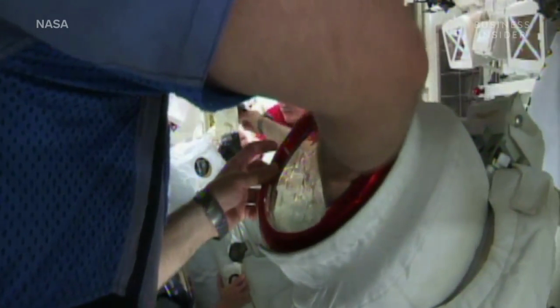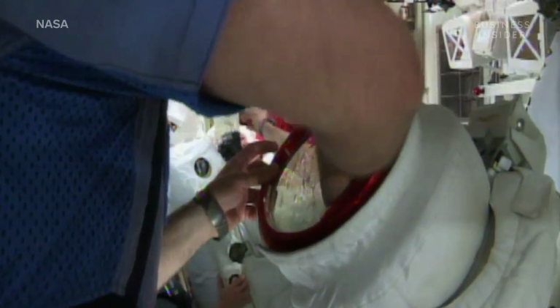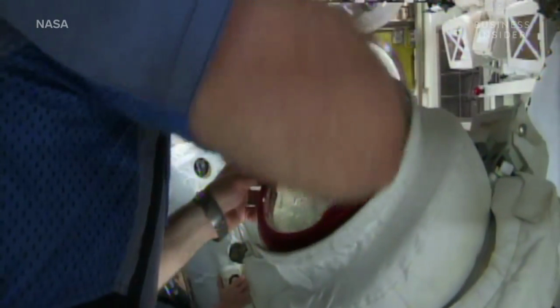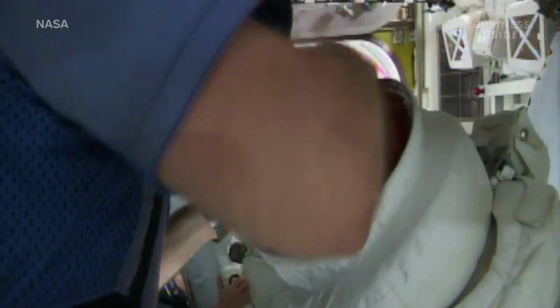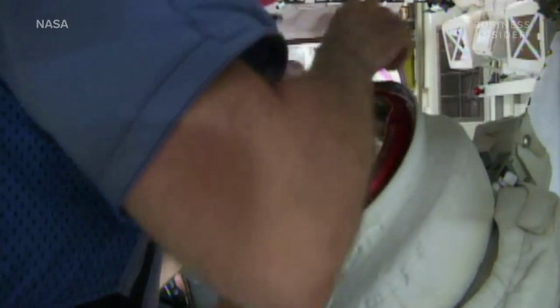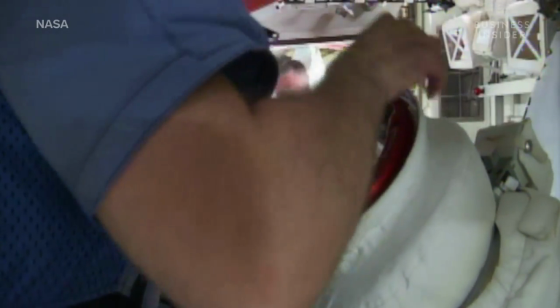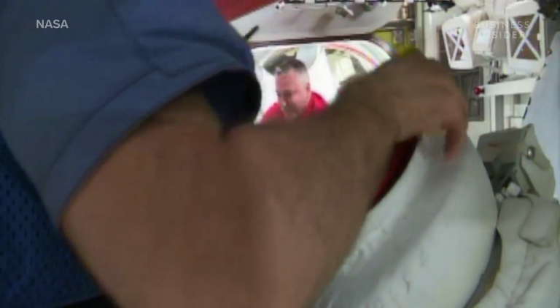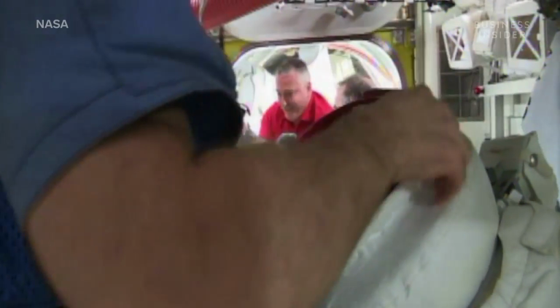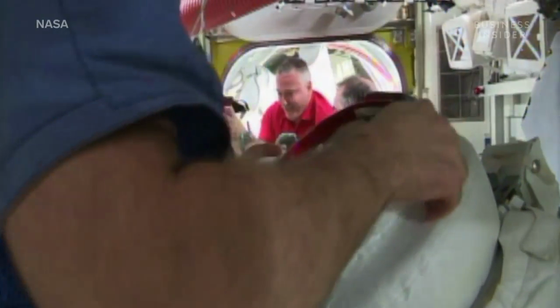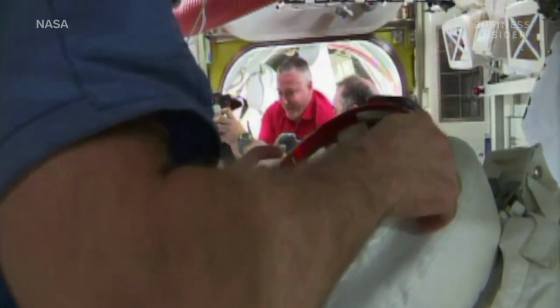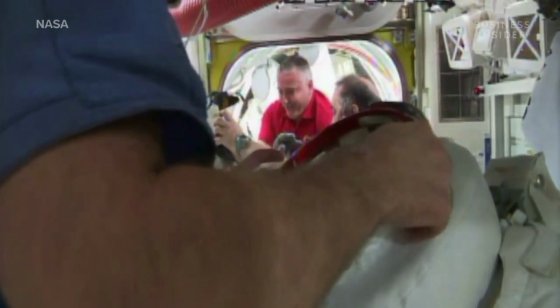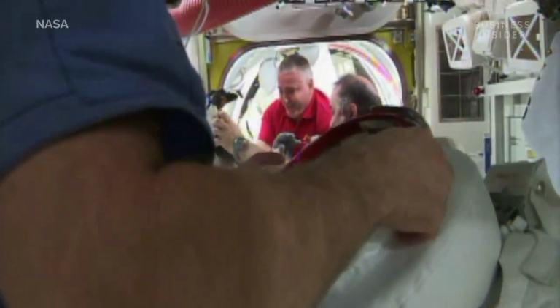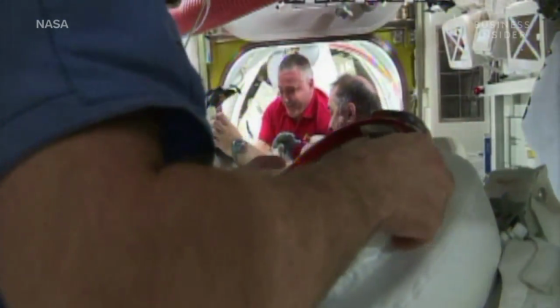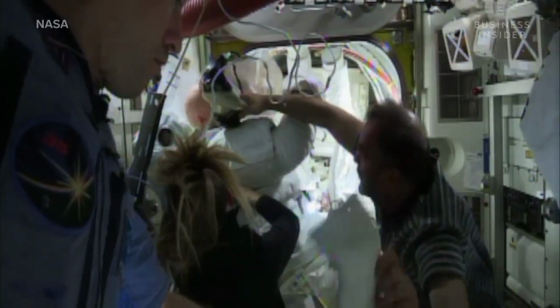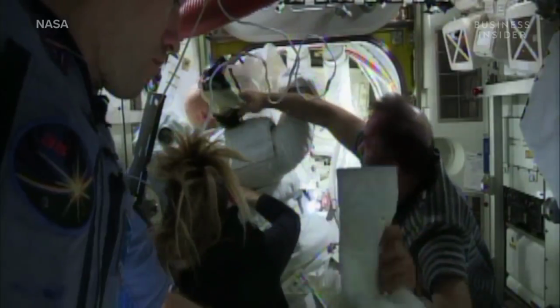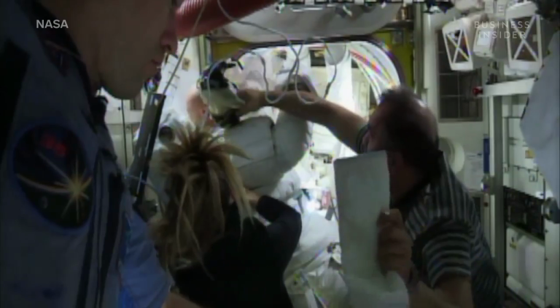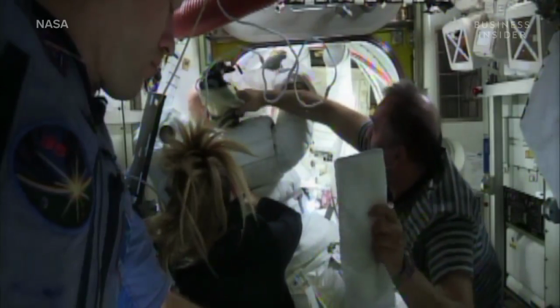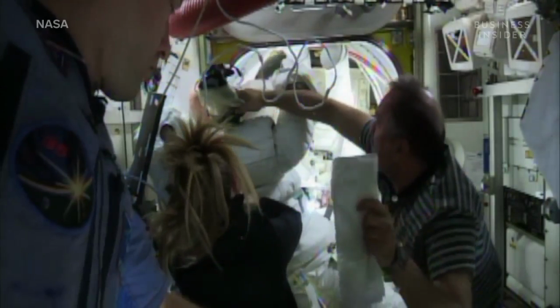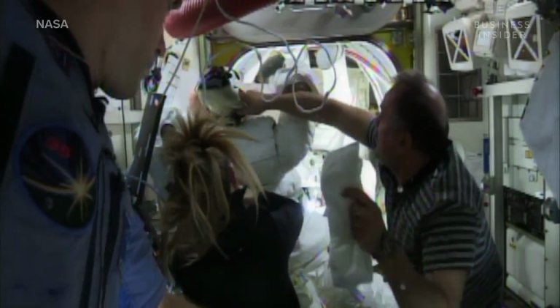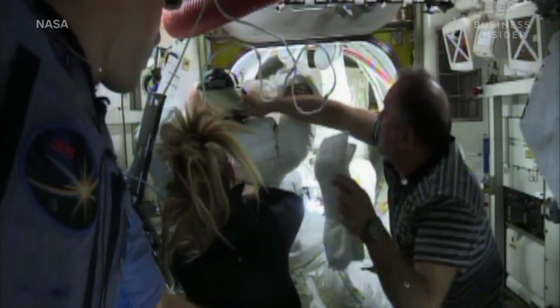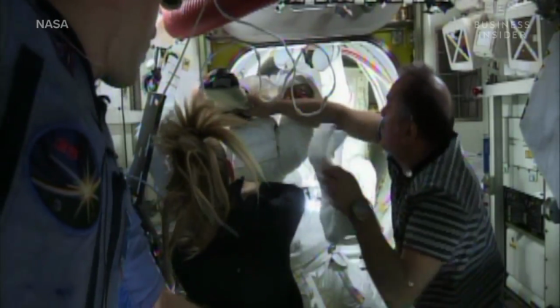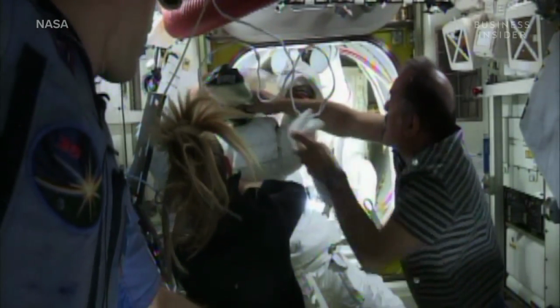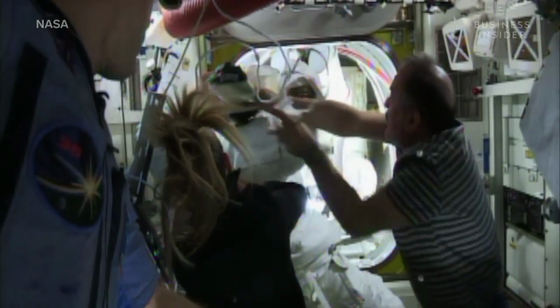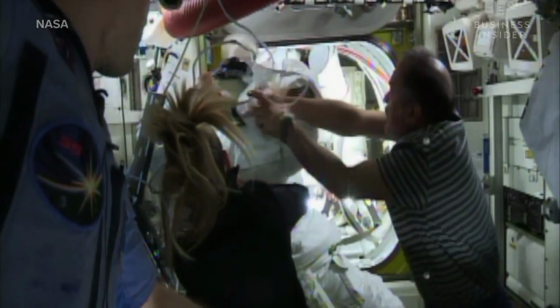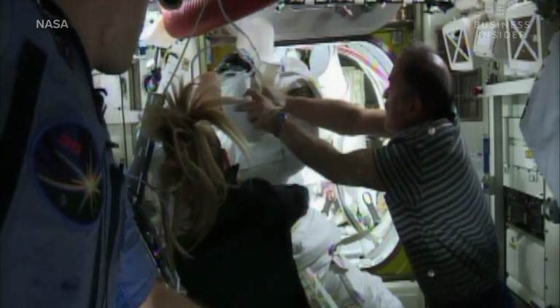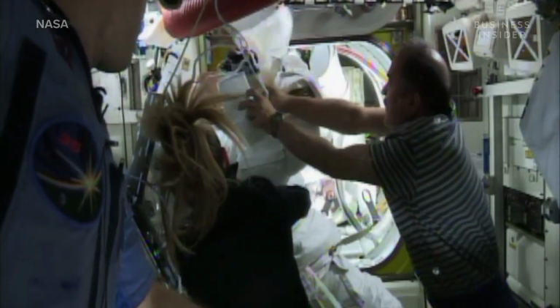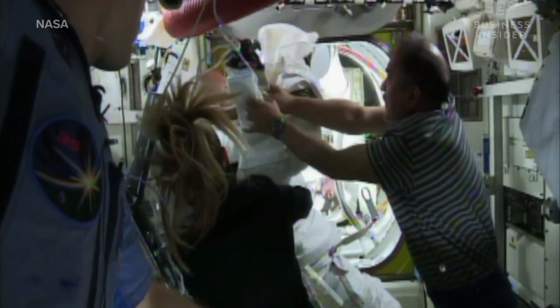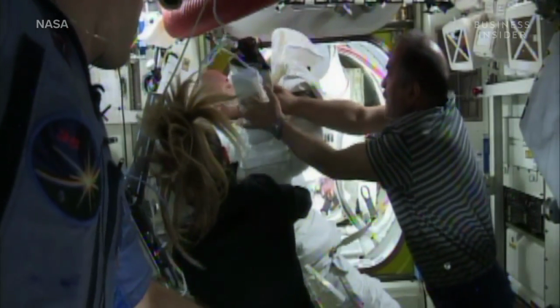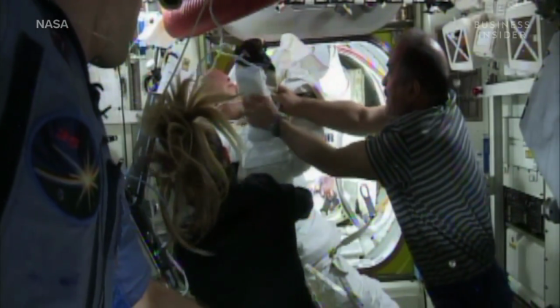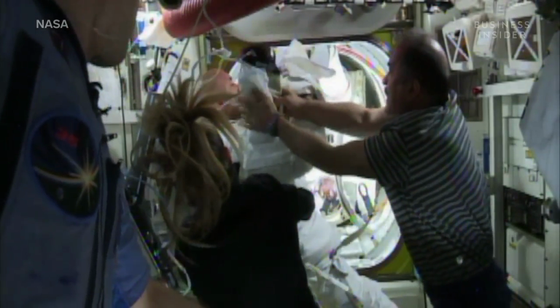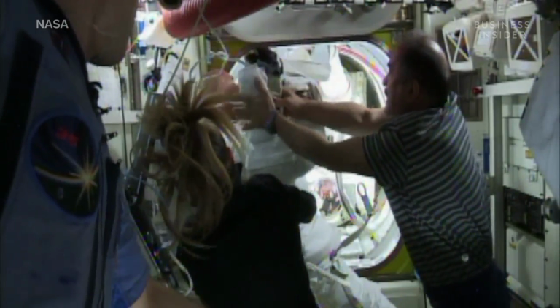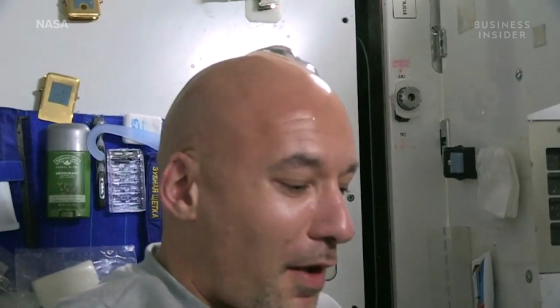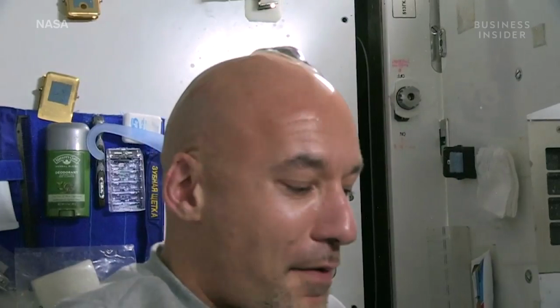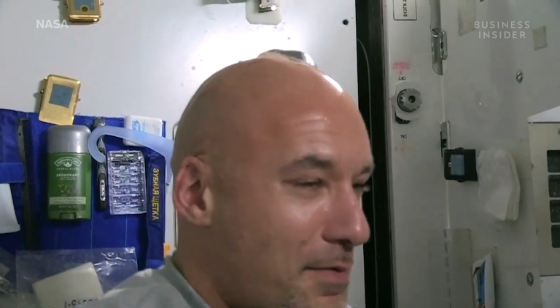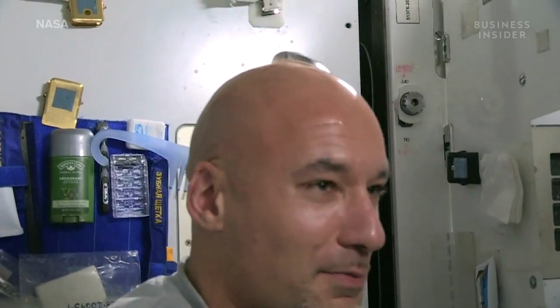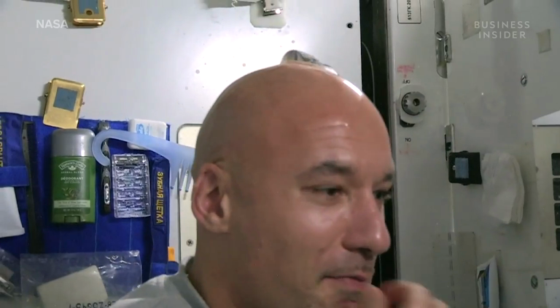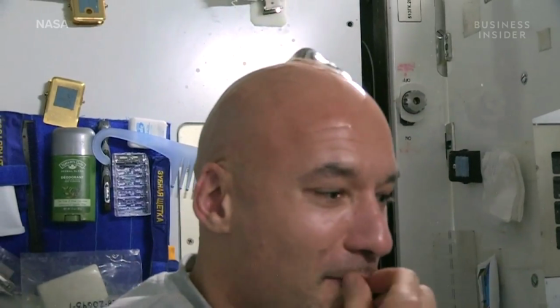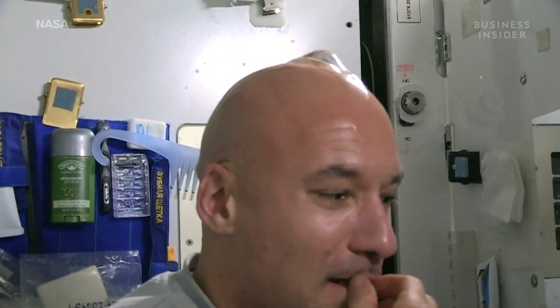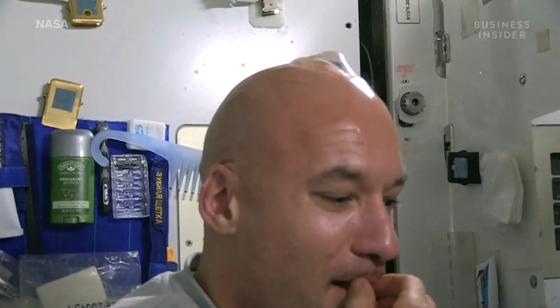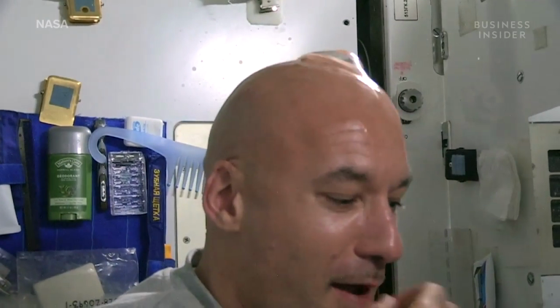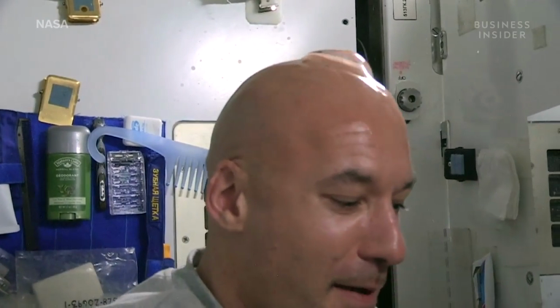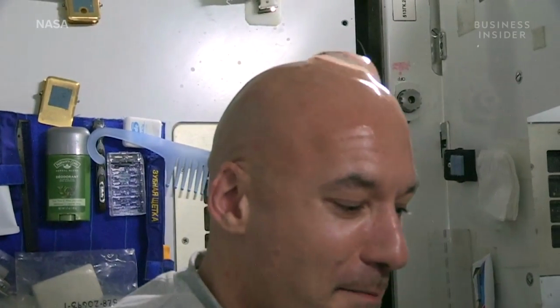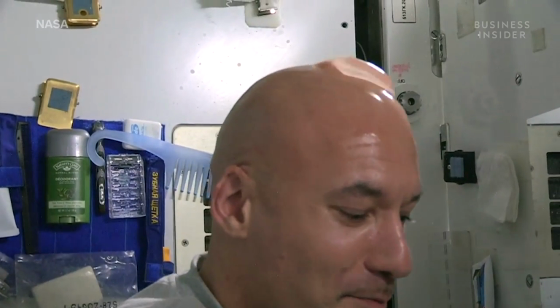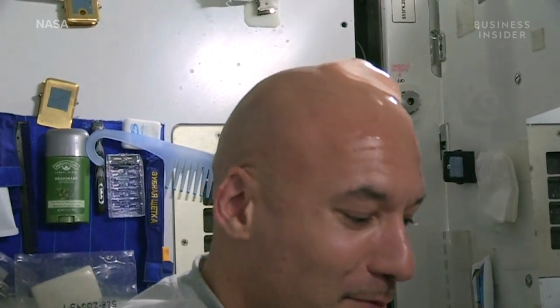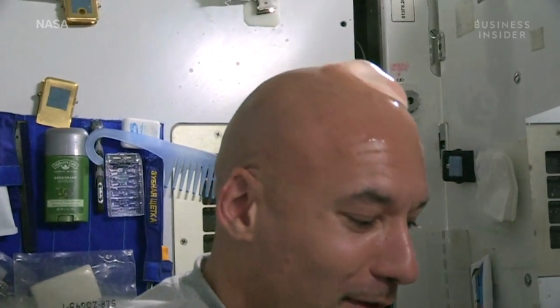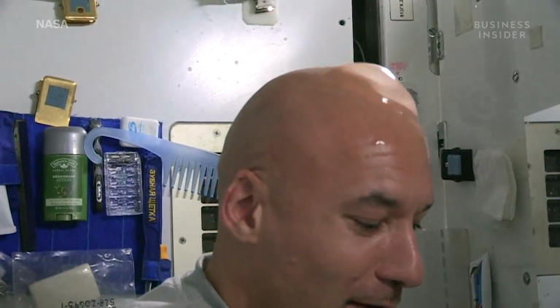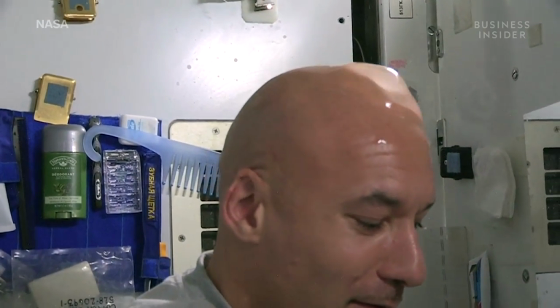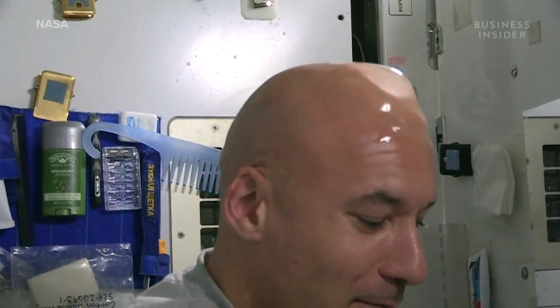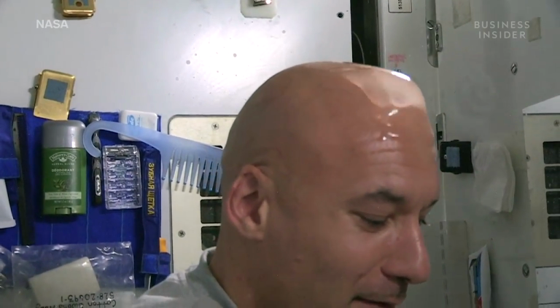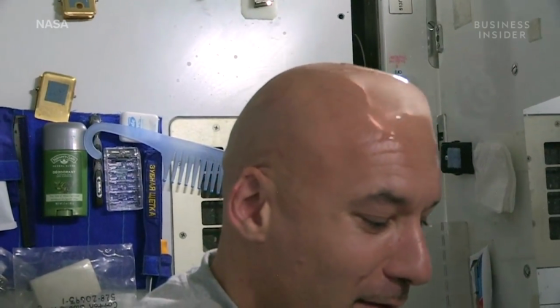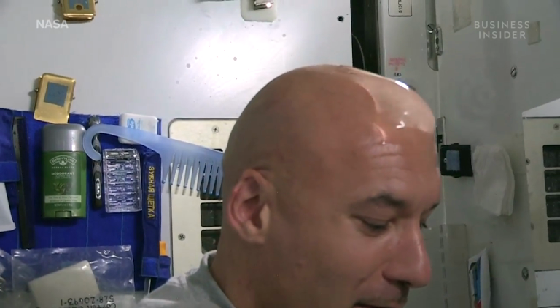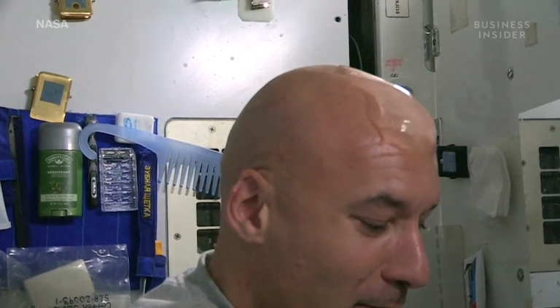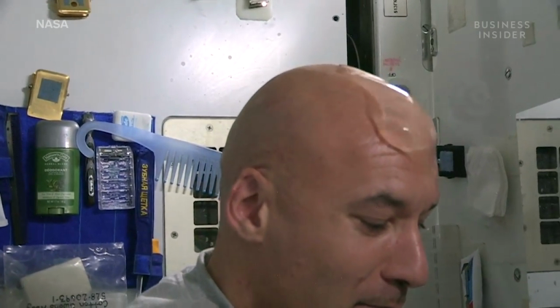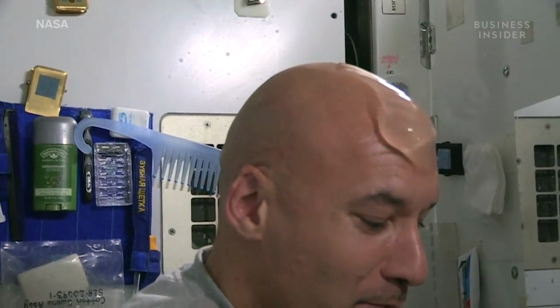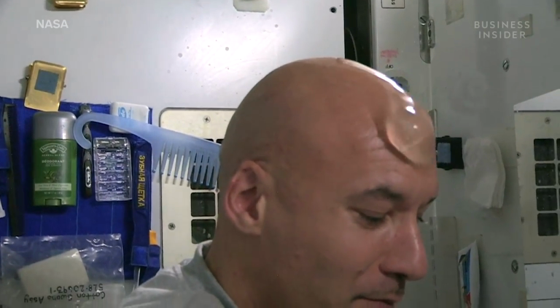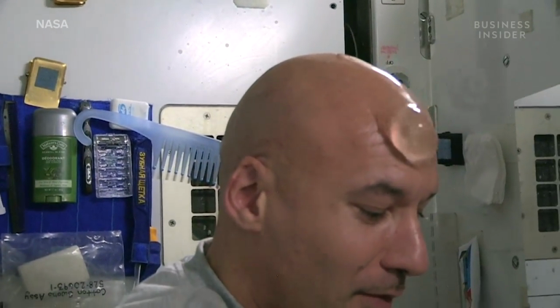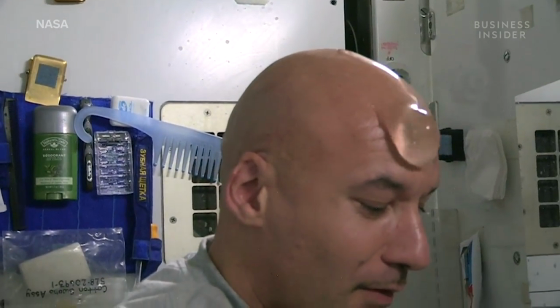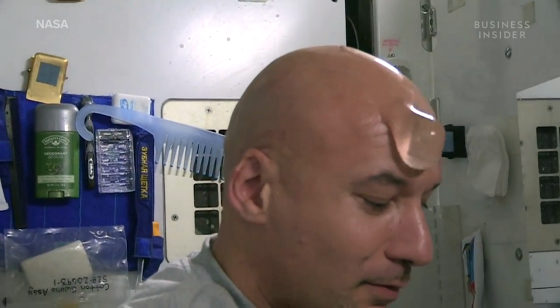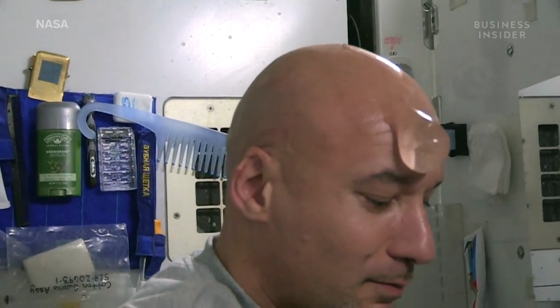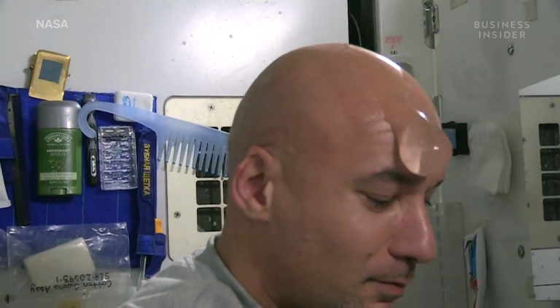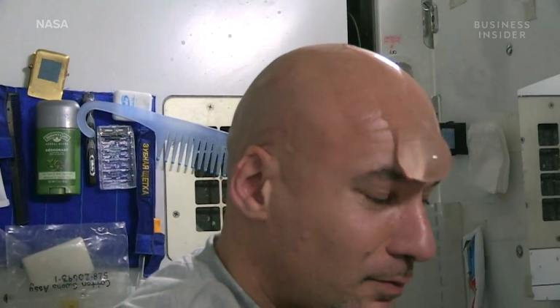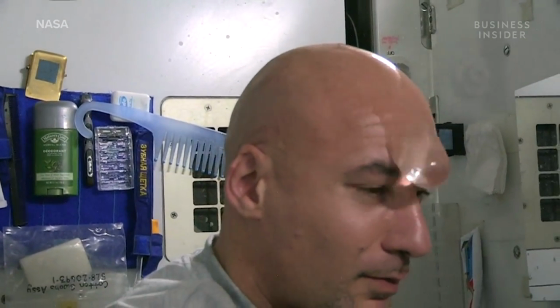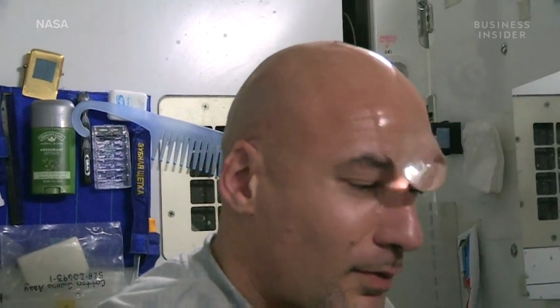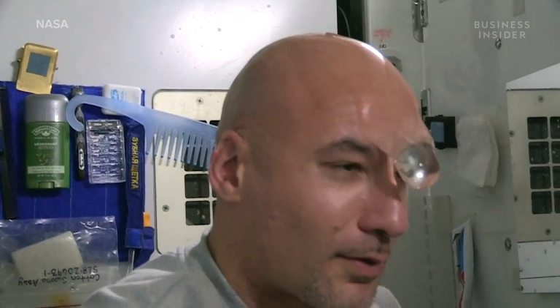In total, almost one and a half litres of water leaked into his helmet, threatening to drown Parmitano mid-spacewalk.